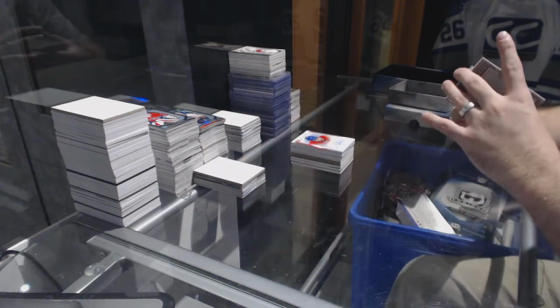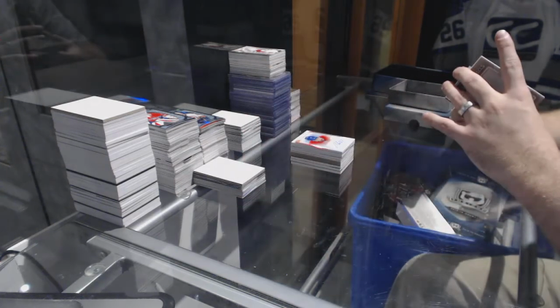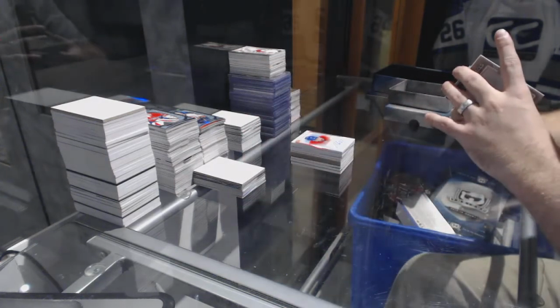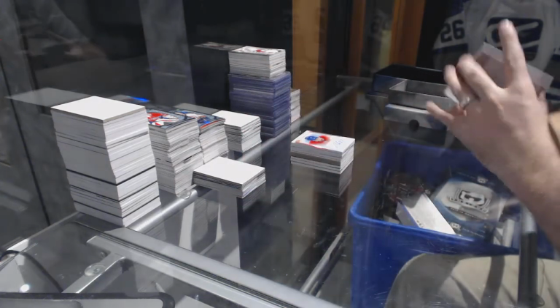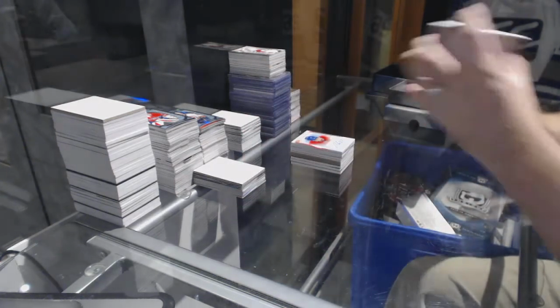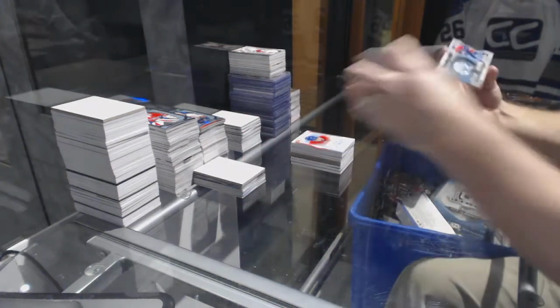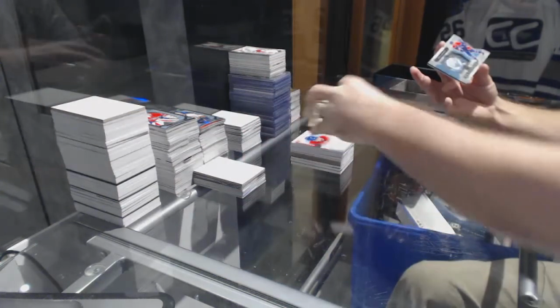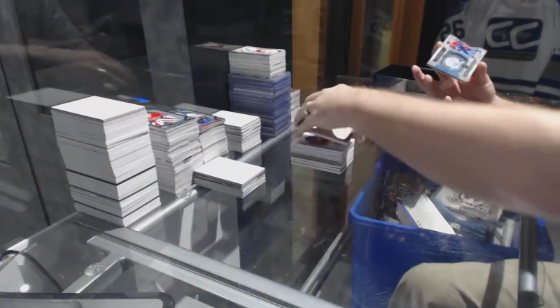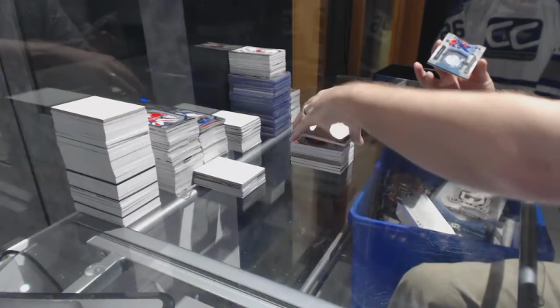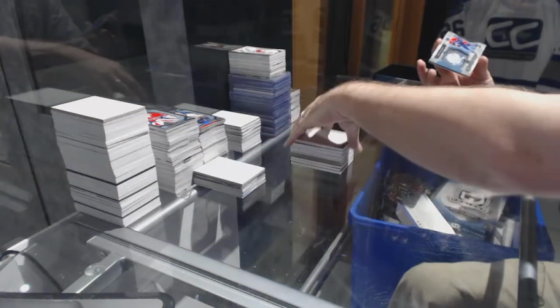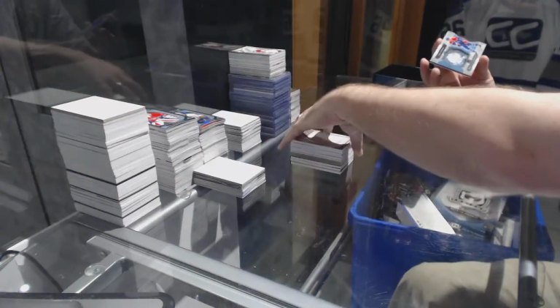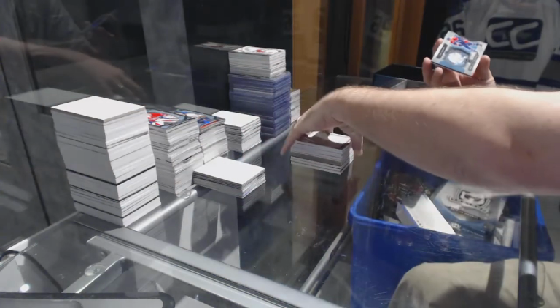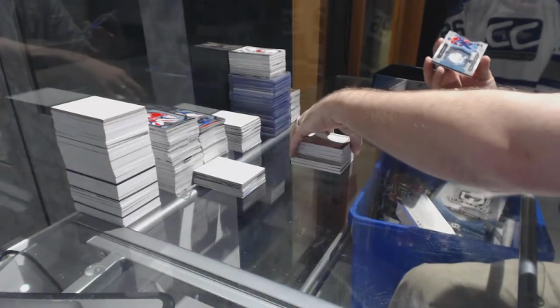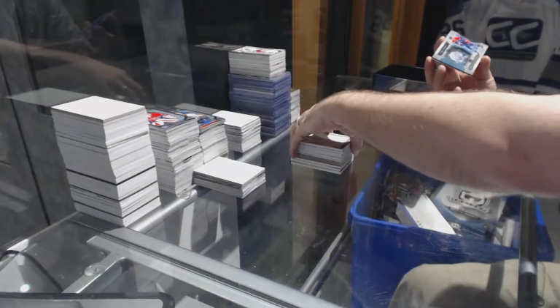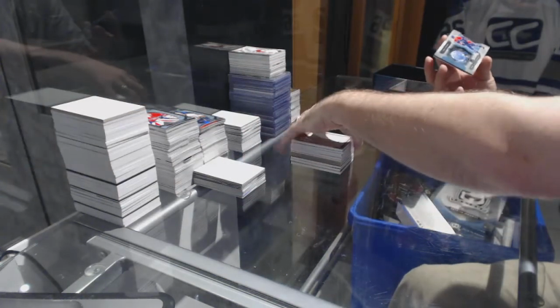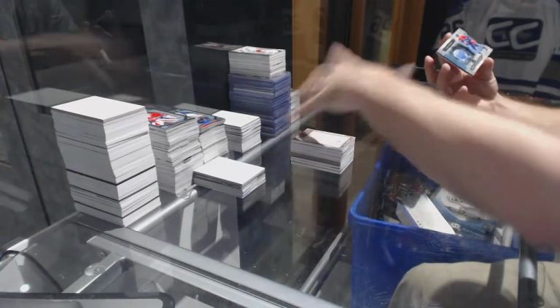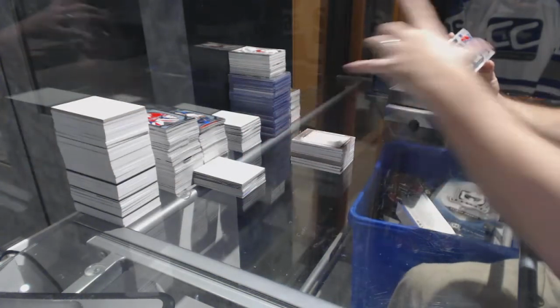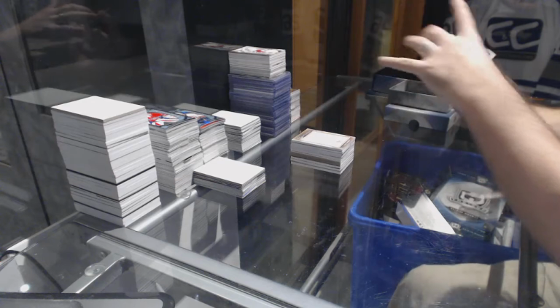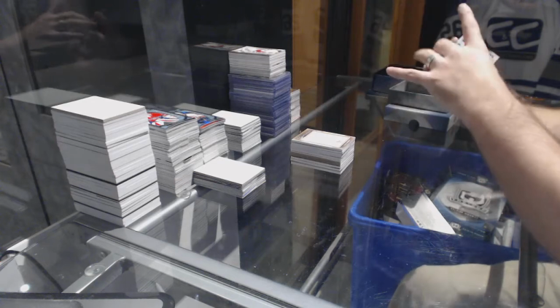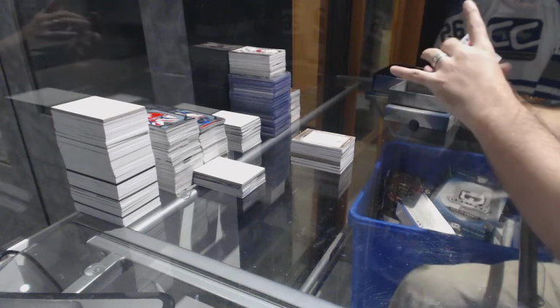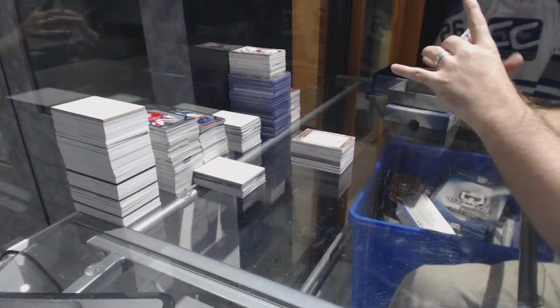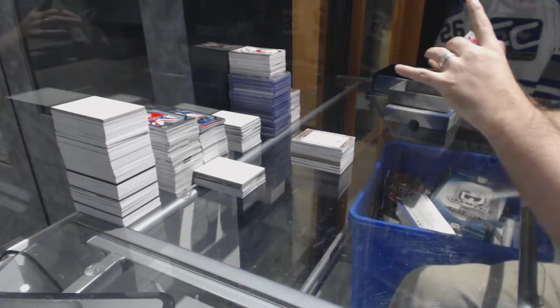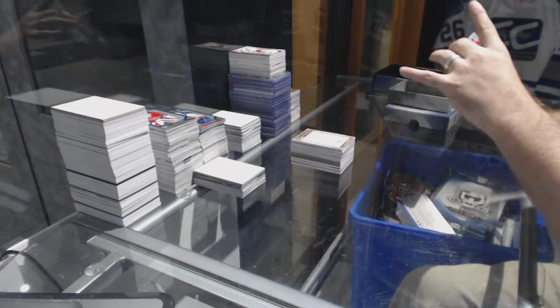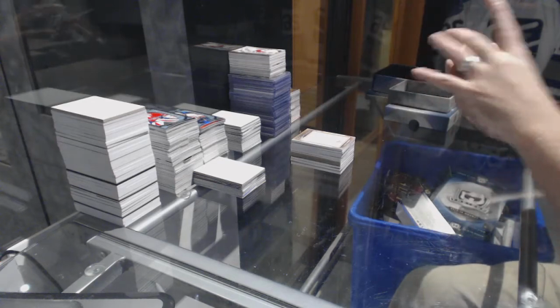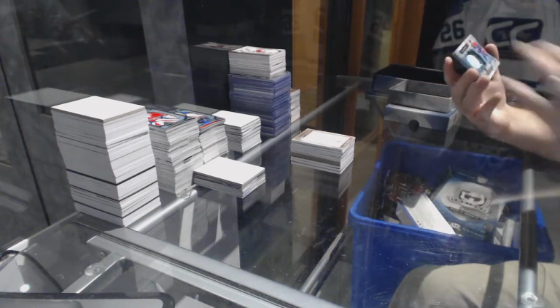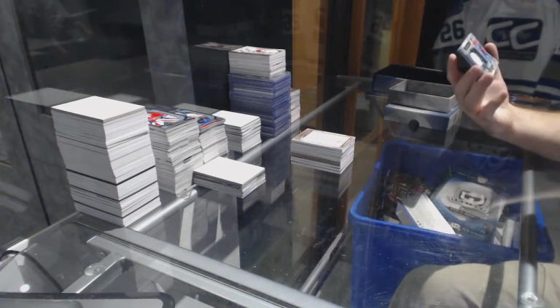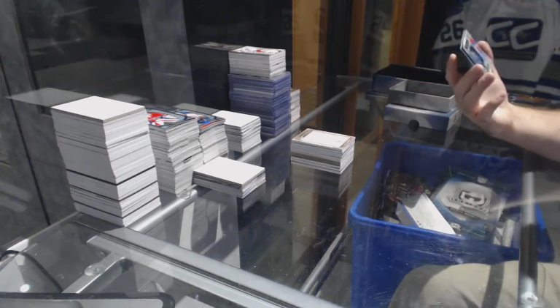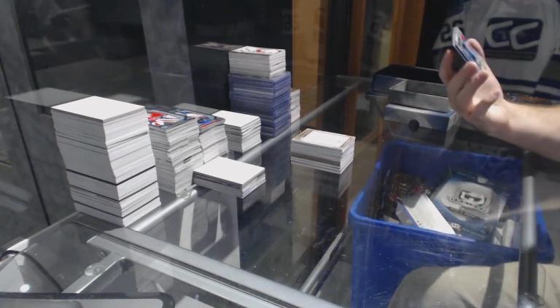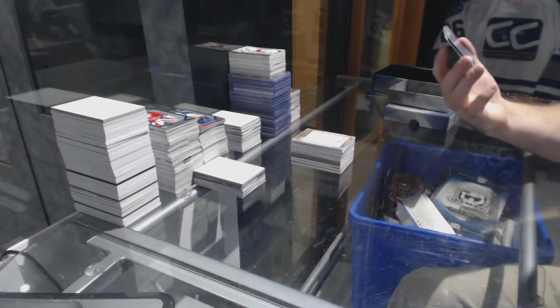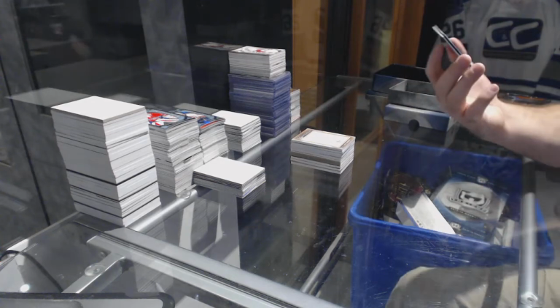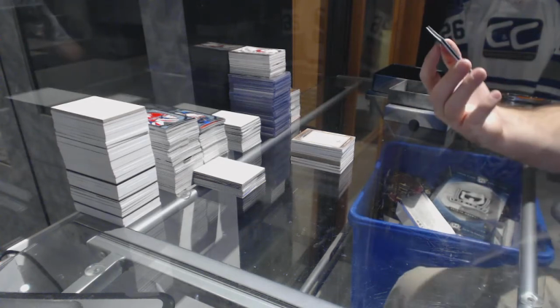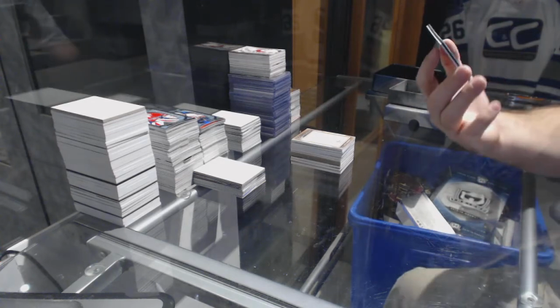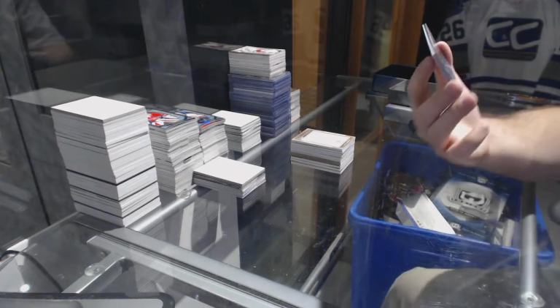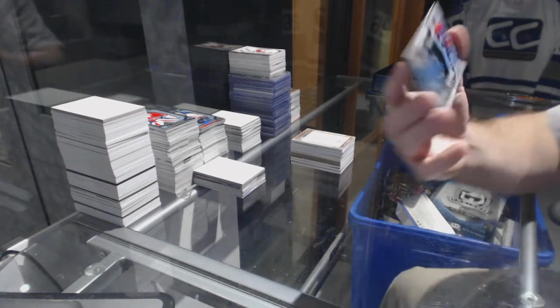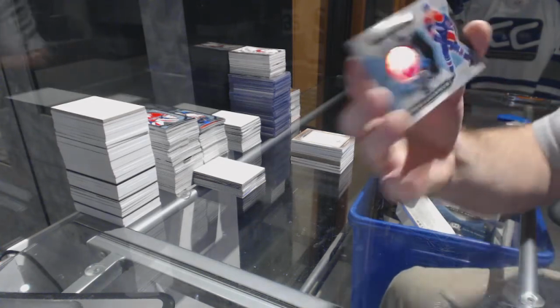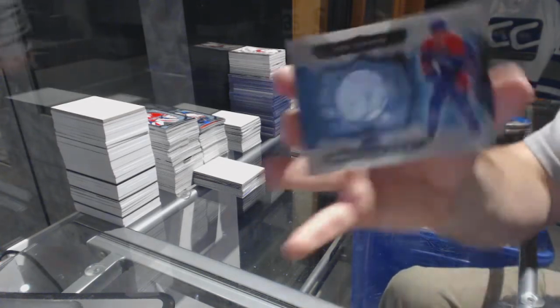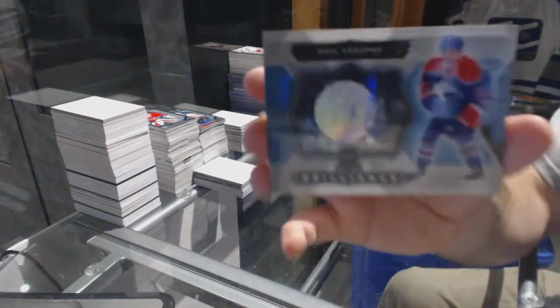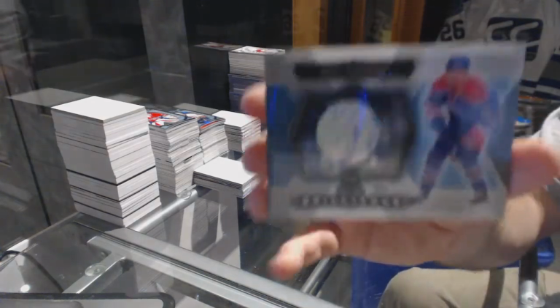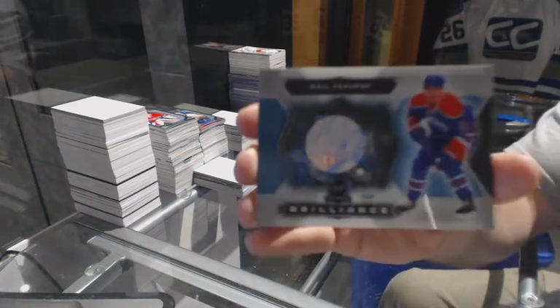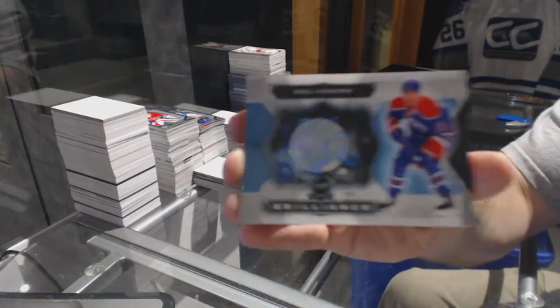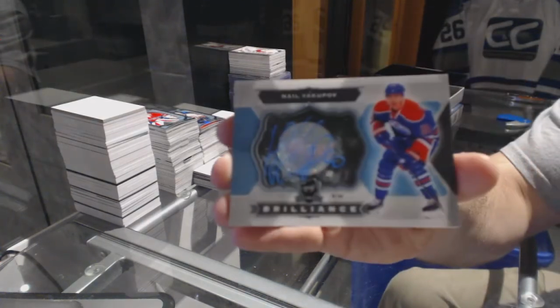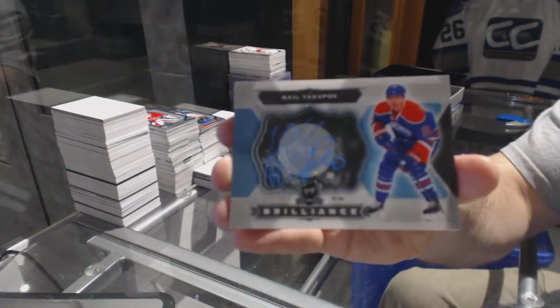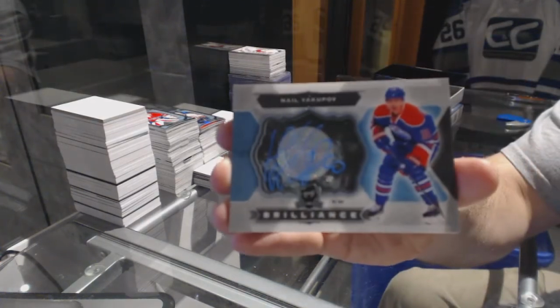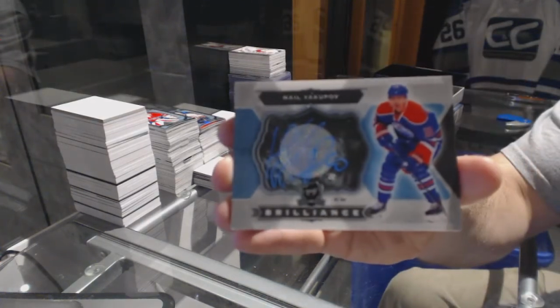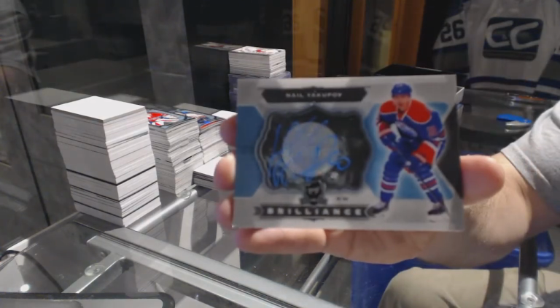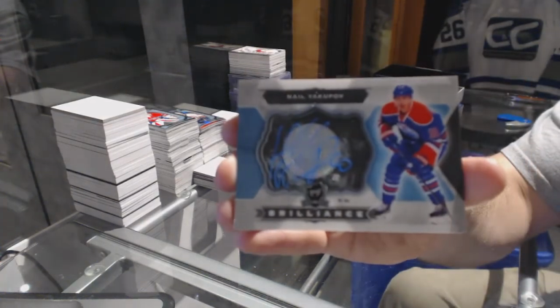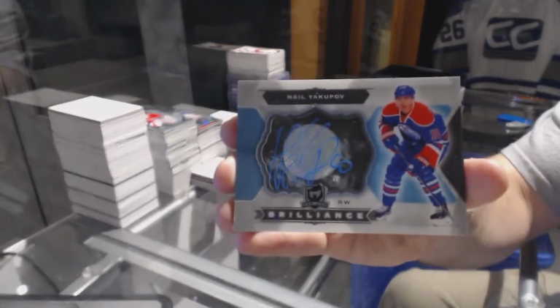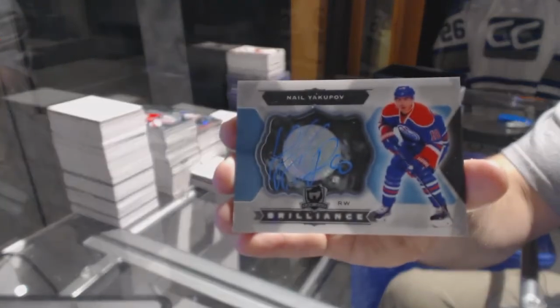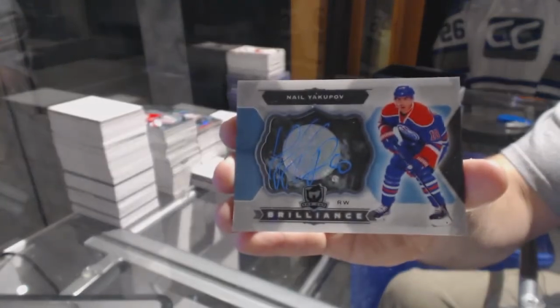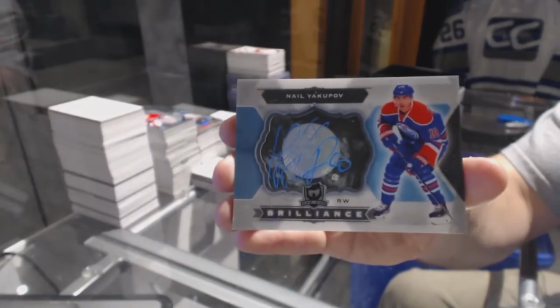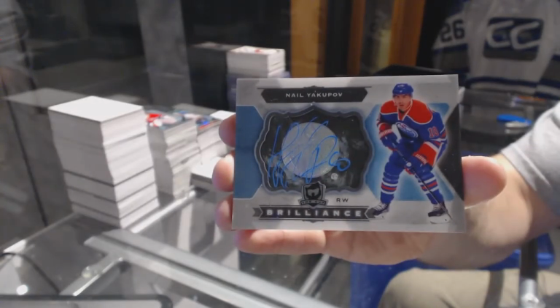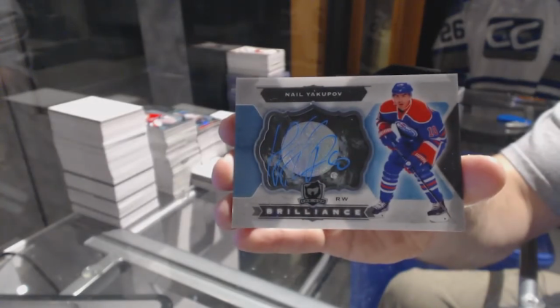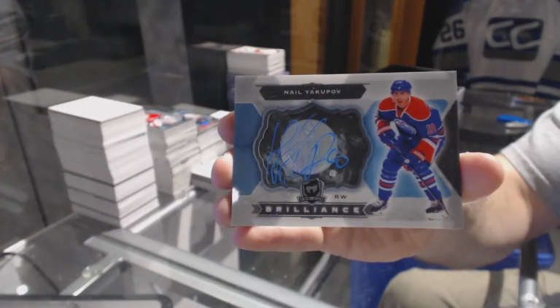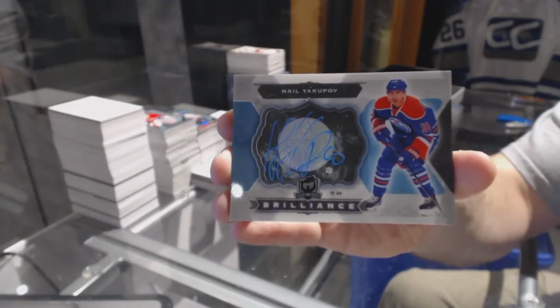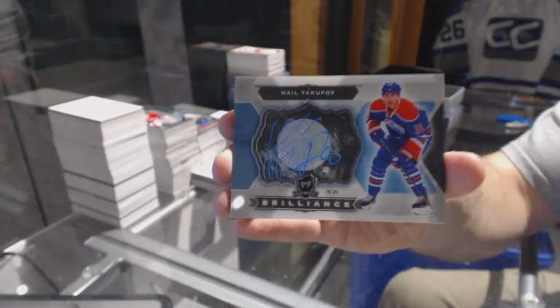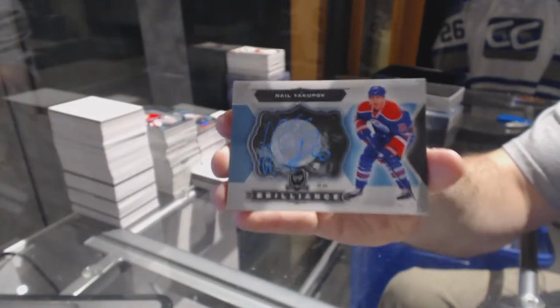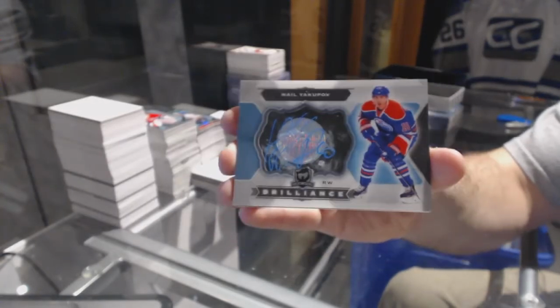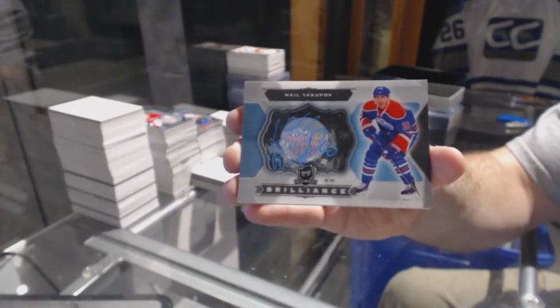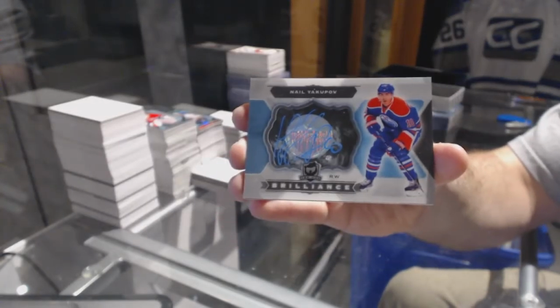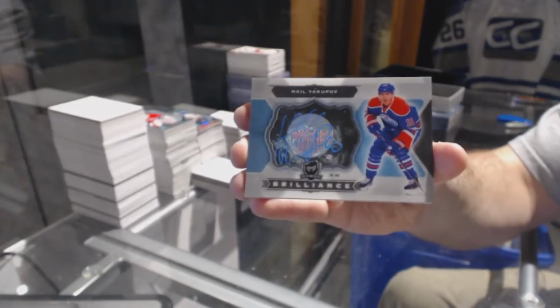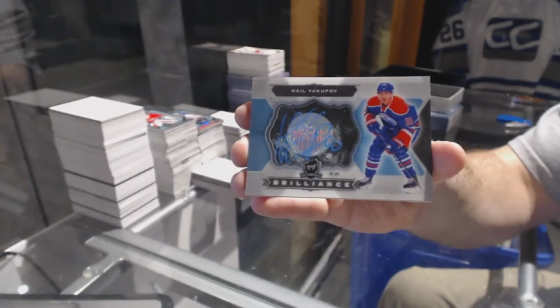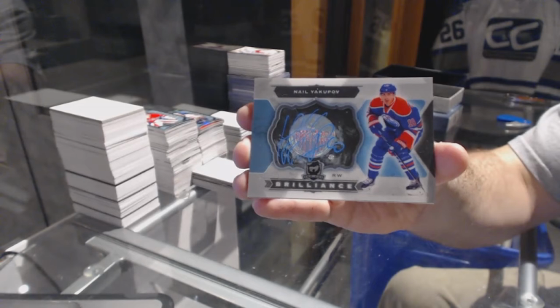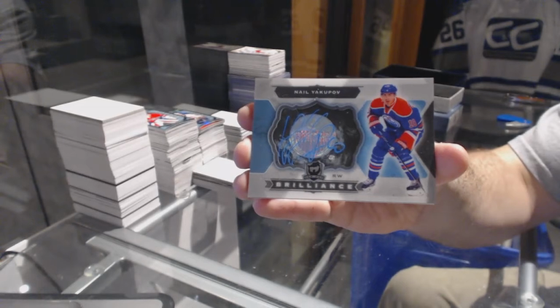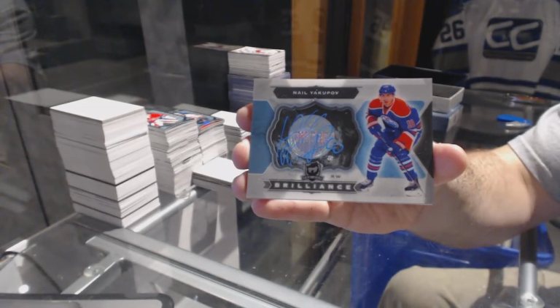For the Edmonton Oilers, a brilliance autograph — Neil Yakupov.